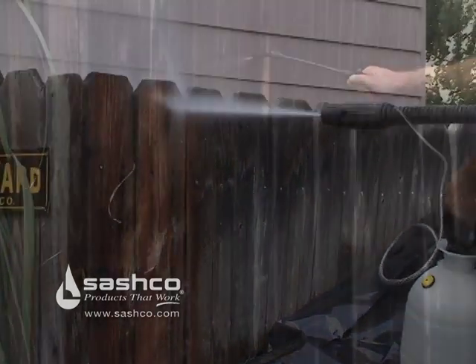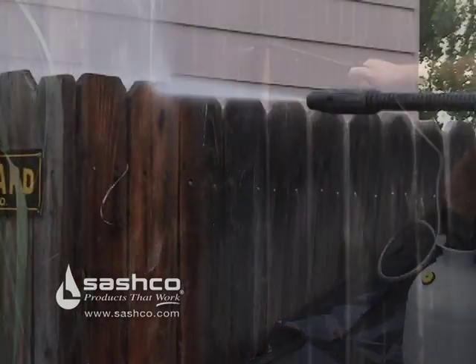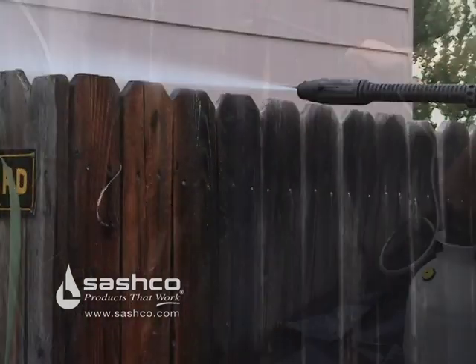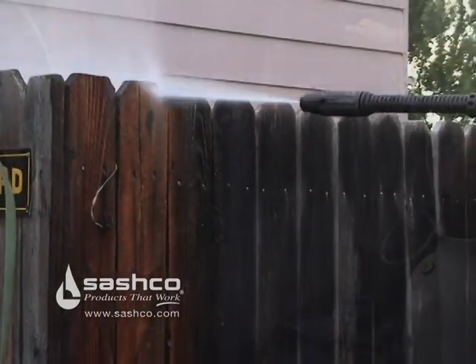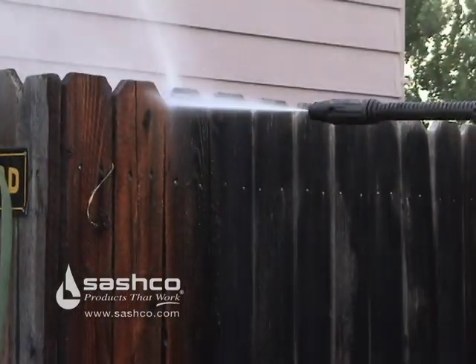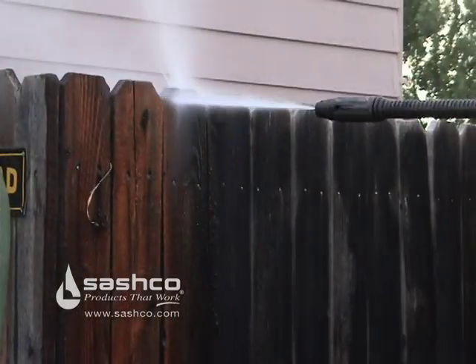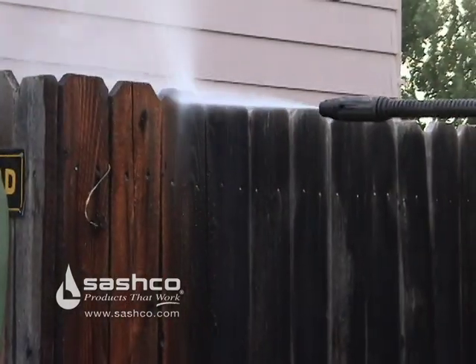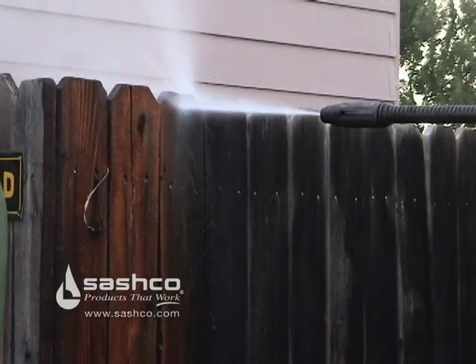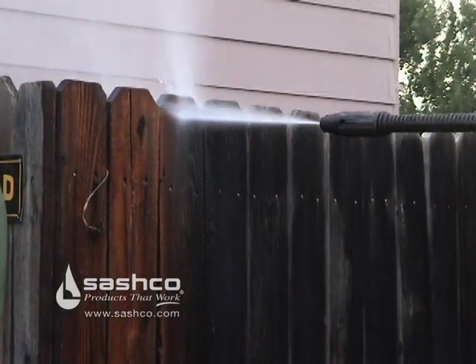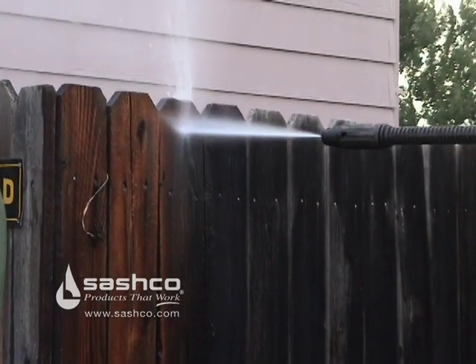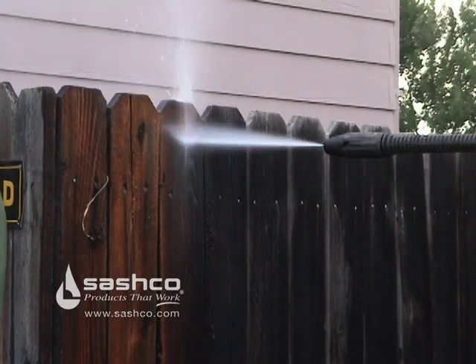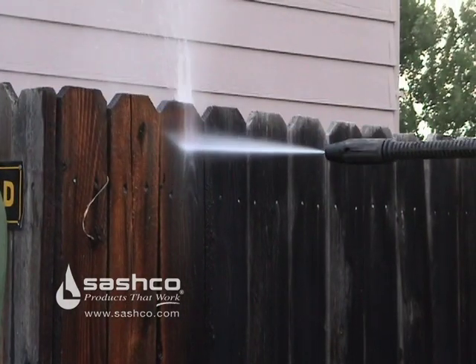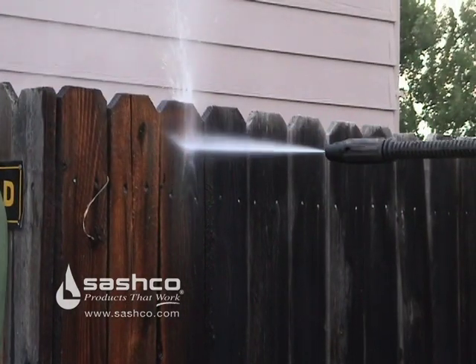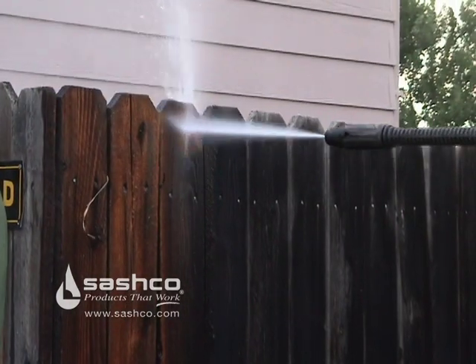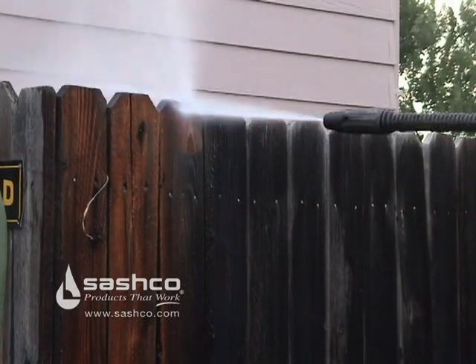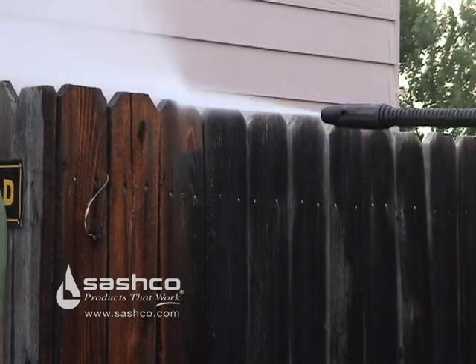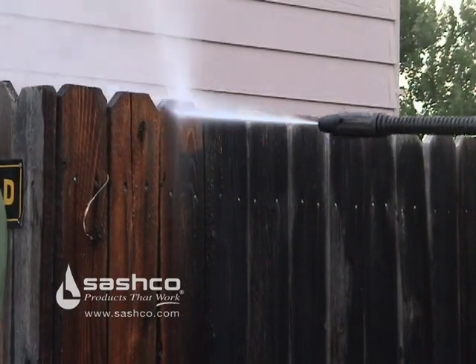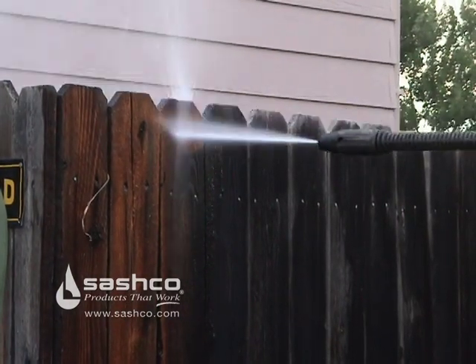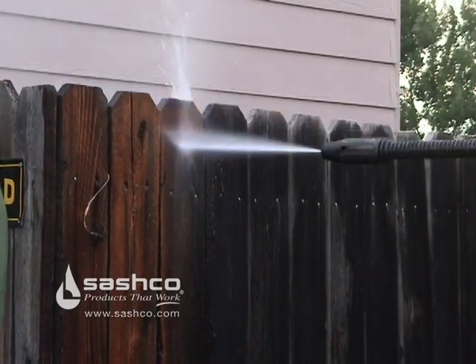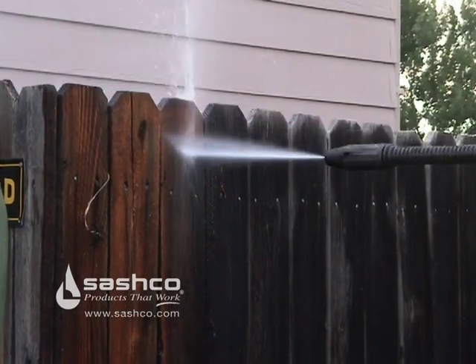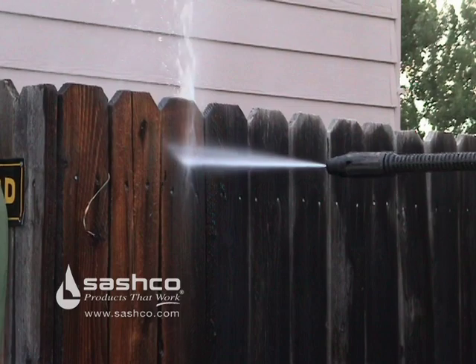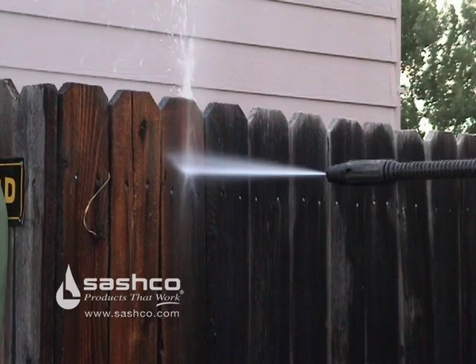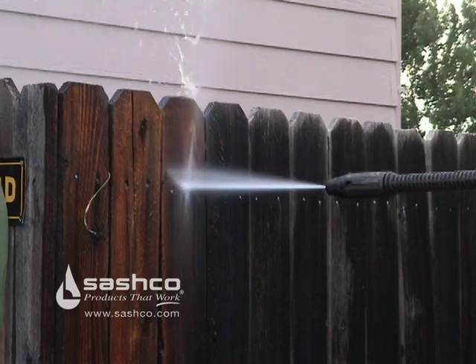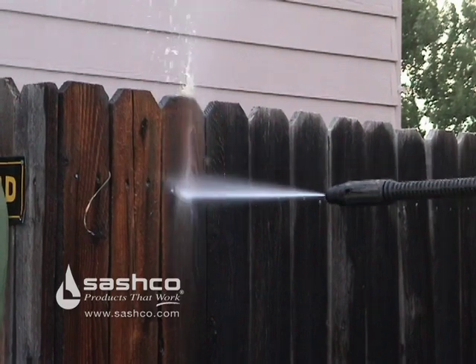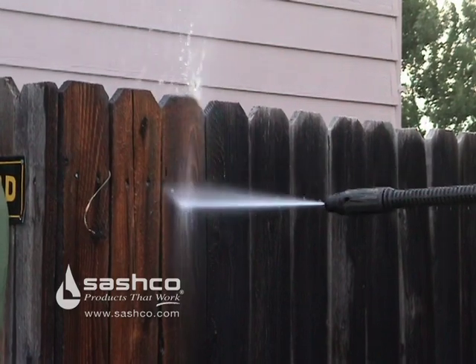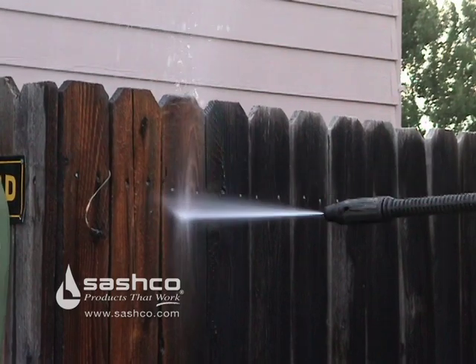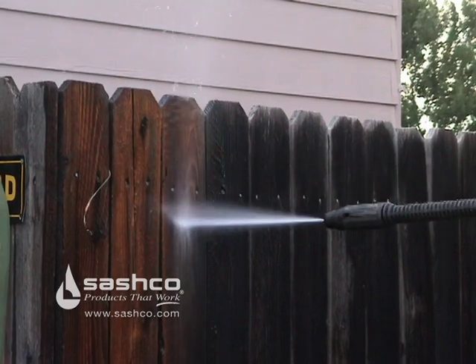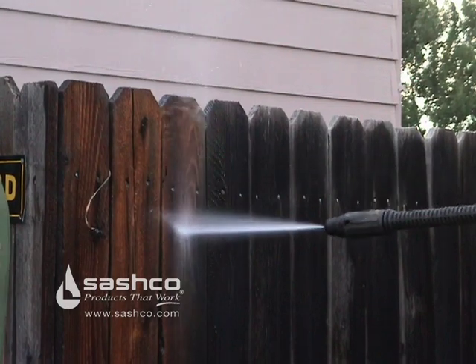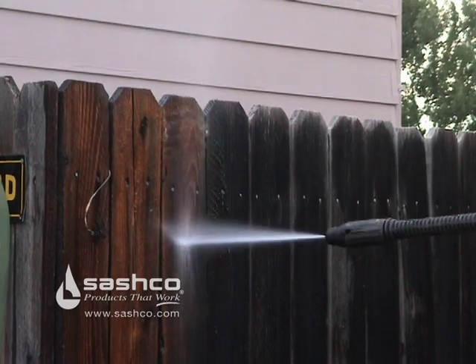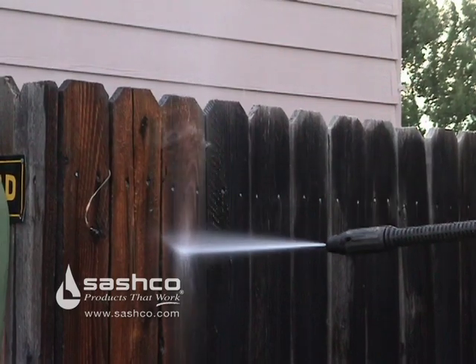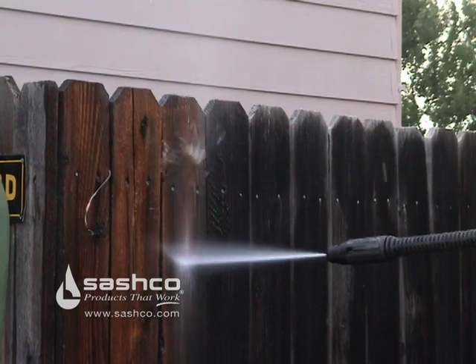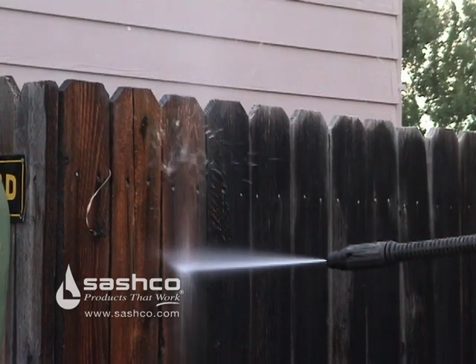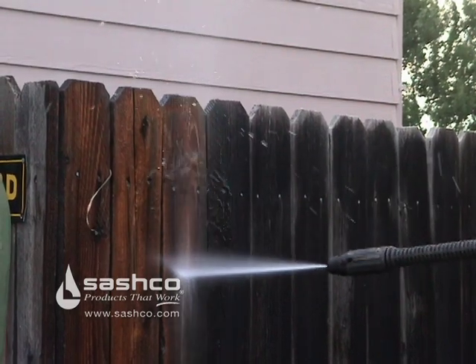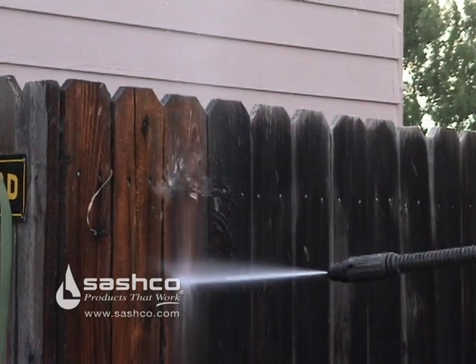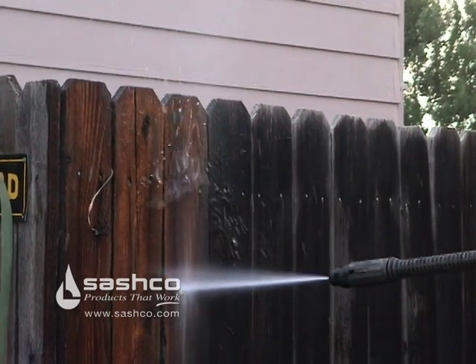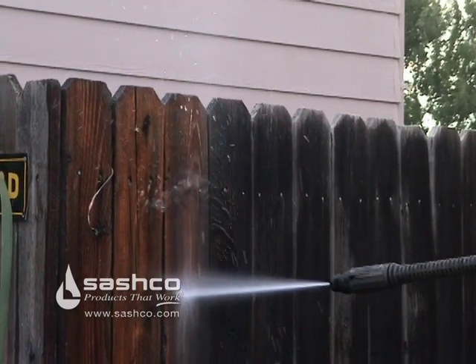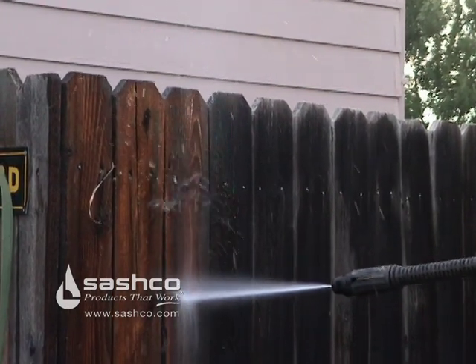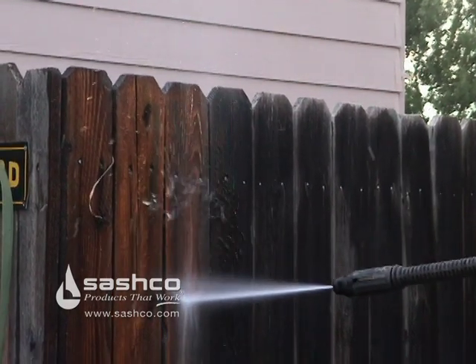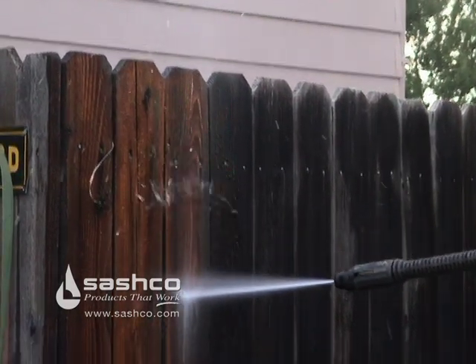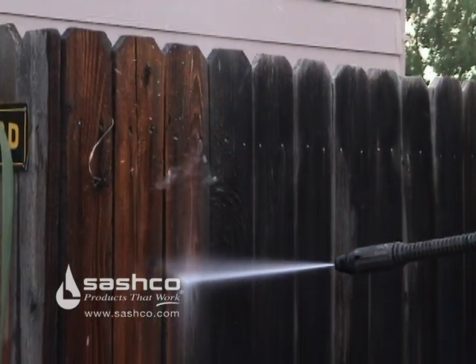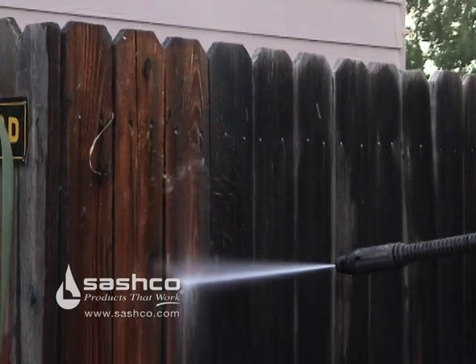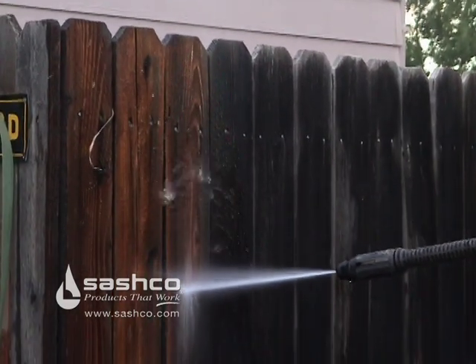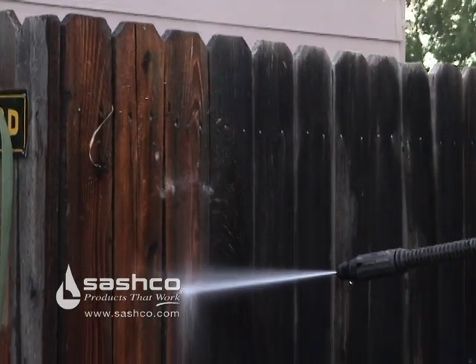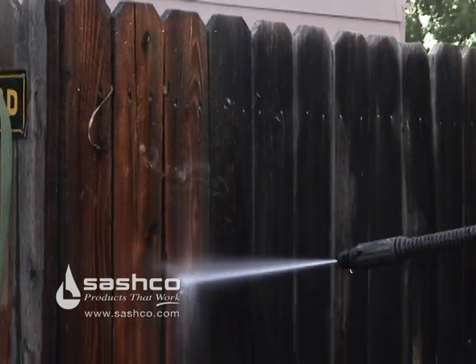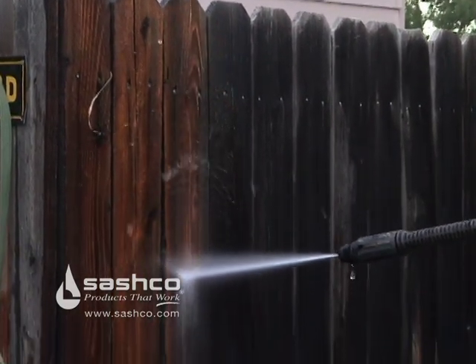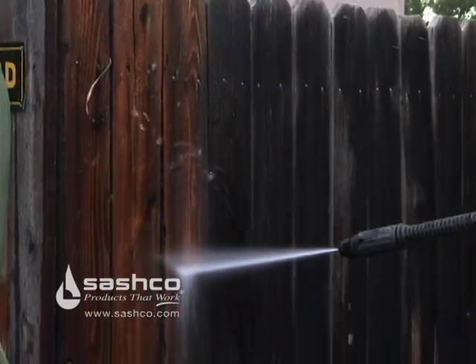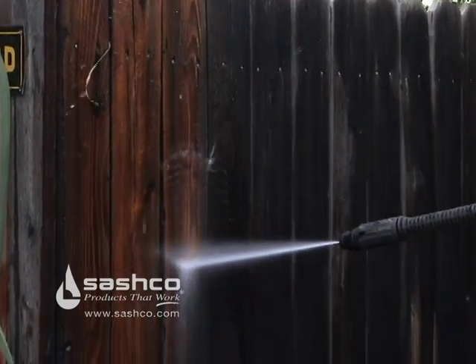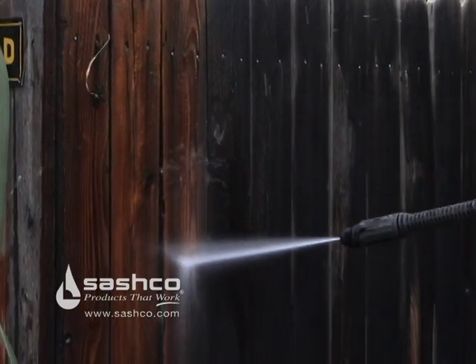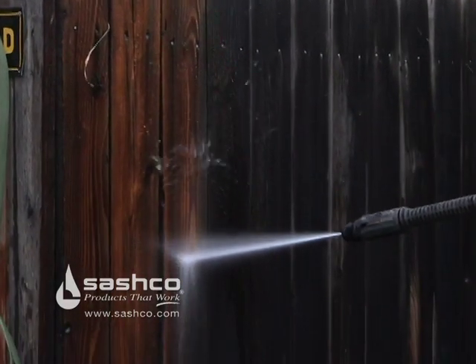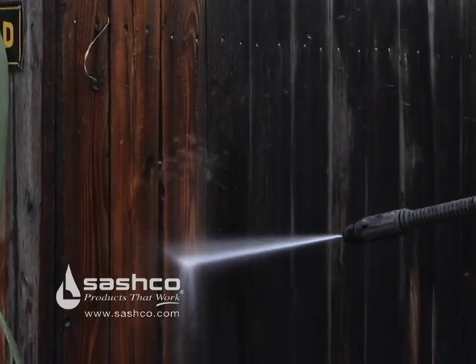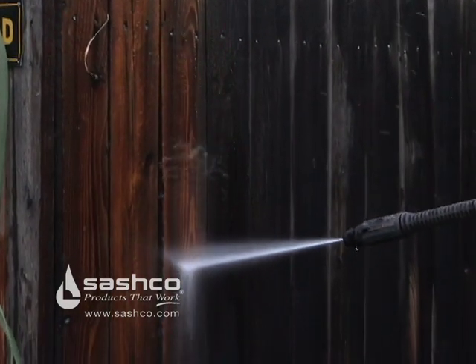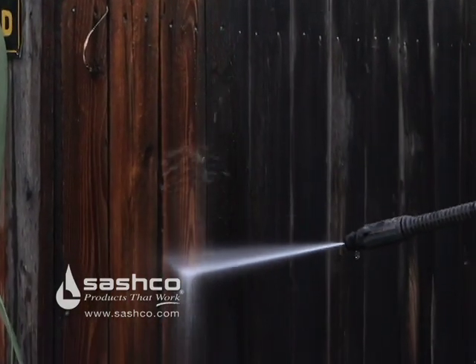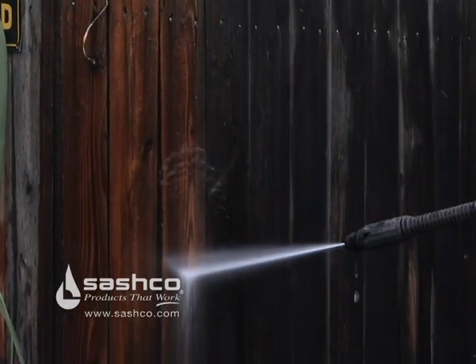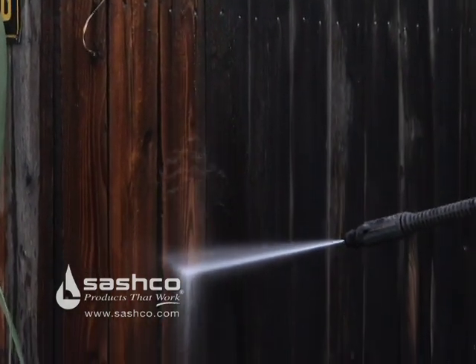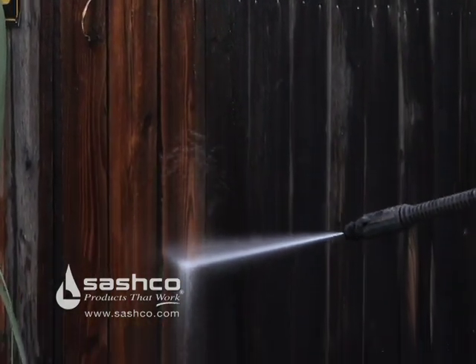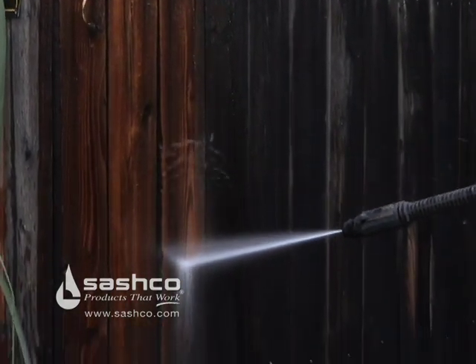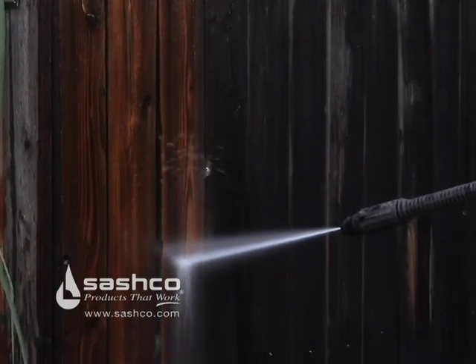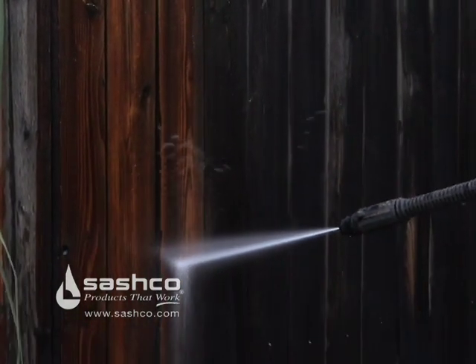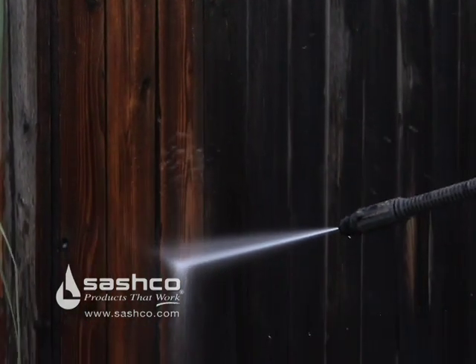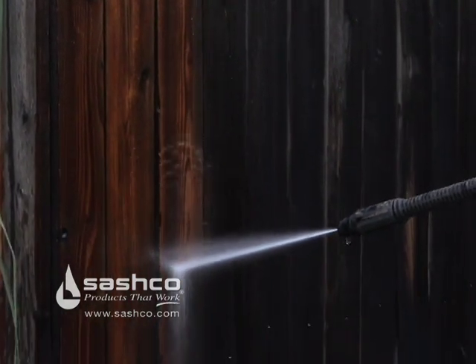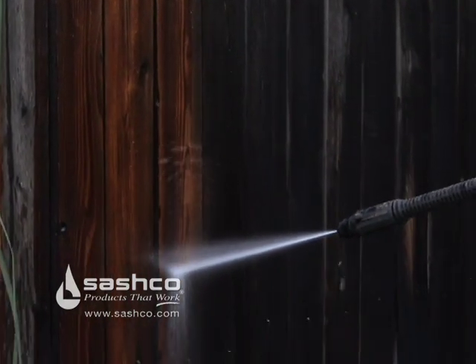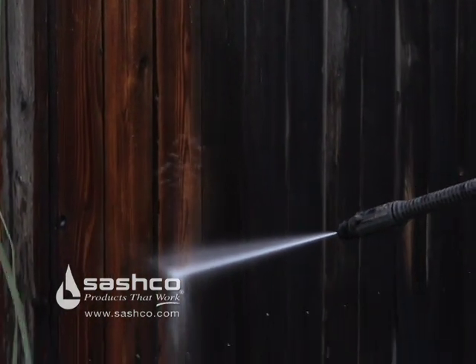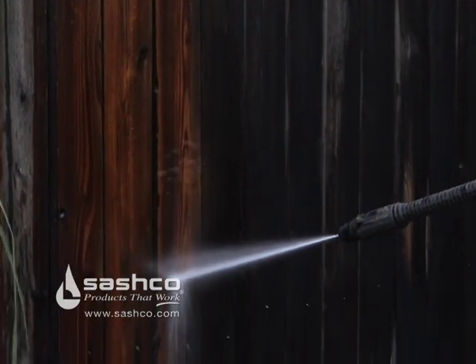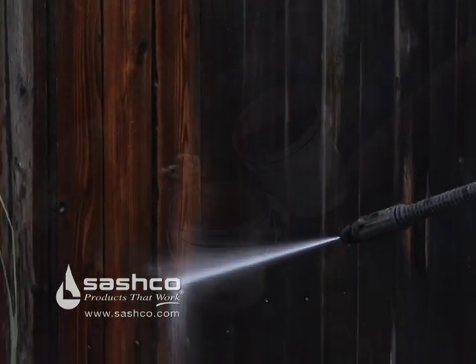Now we're ready to power wash it off. Be sure to power wash thoroughly to rinse it all off and make sure the wood is back to neutral pH.